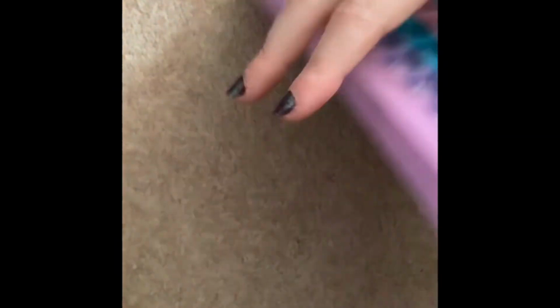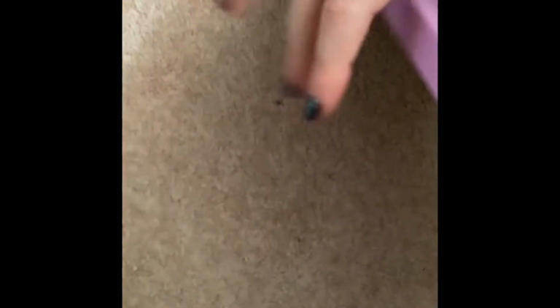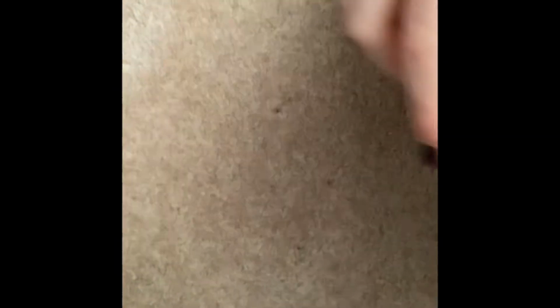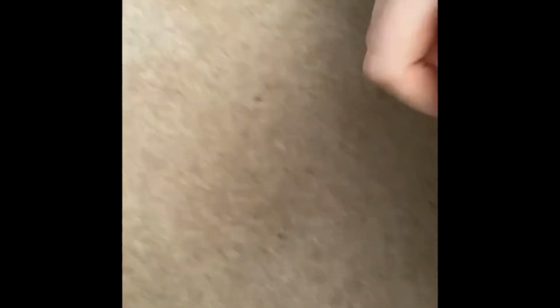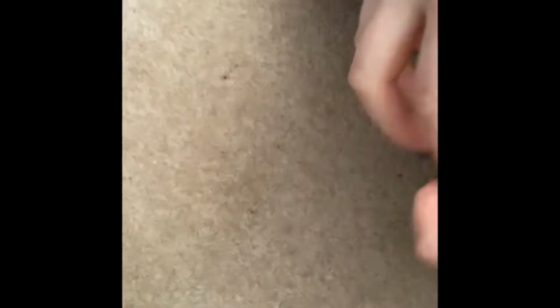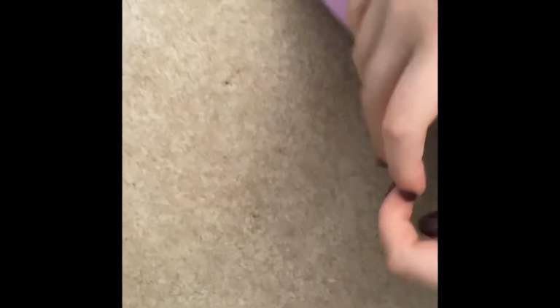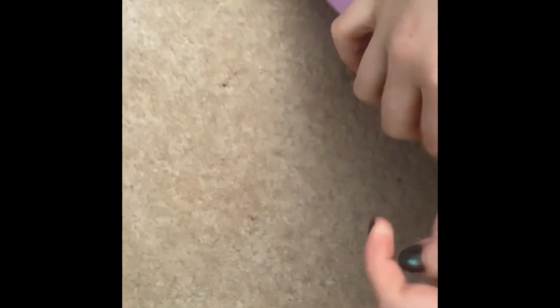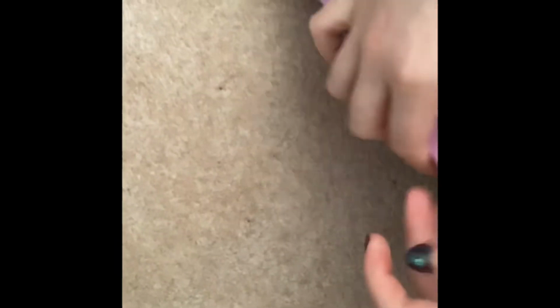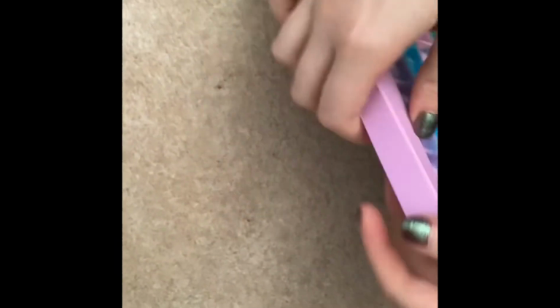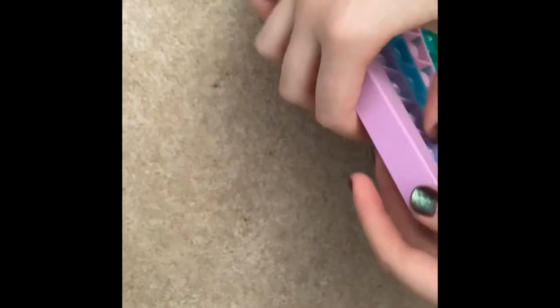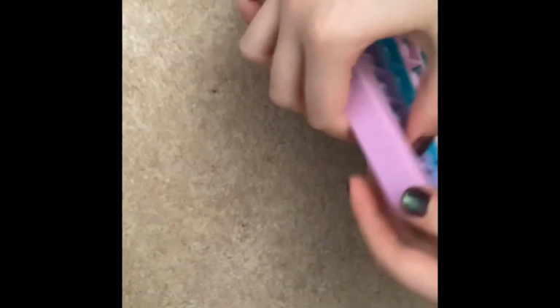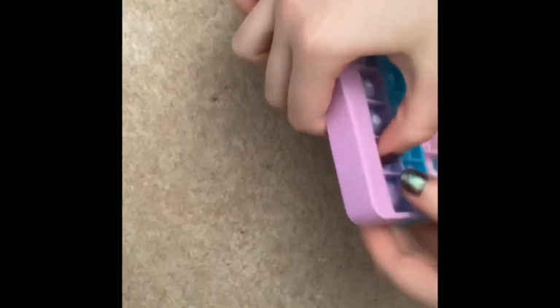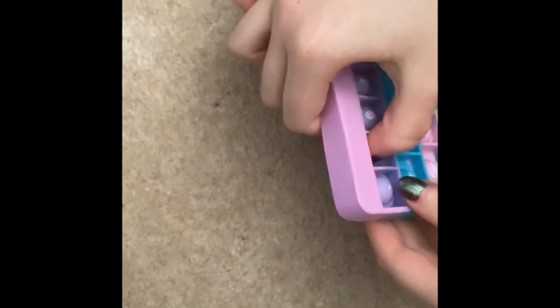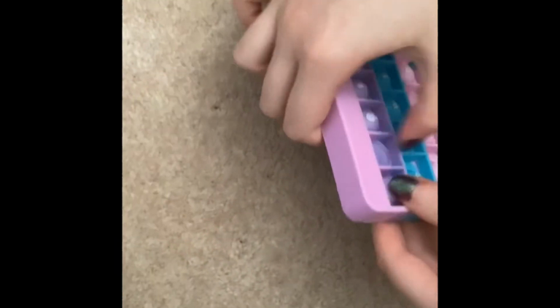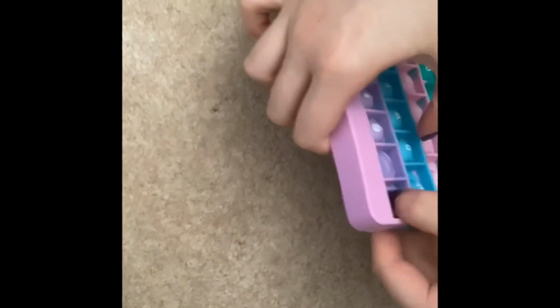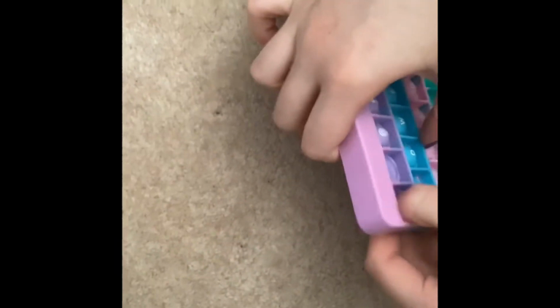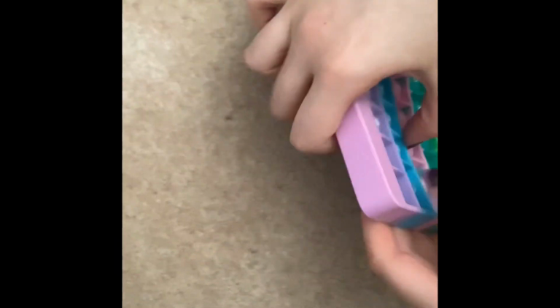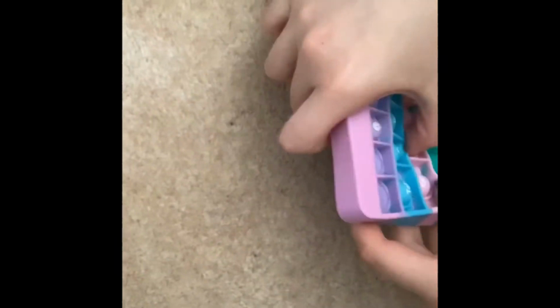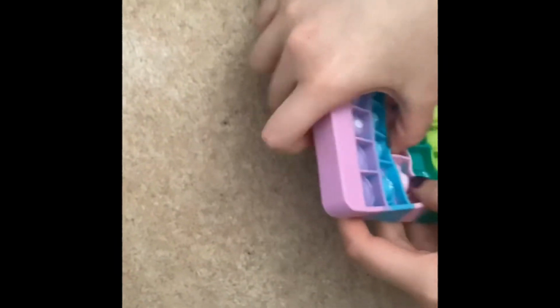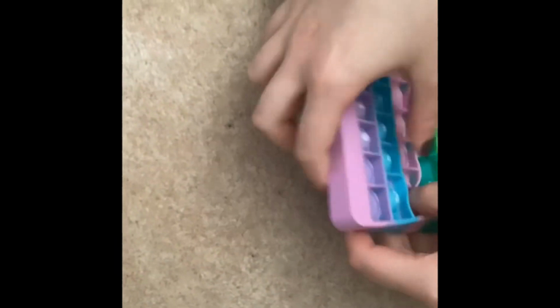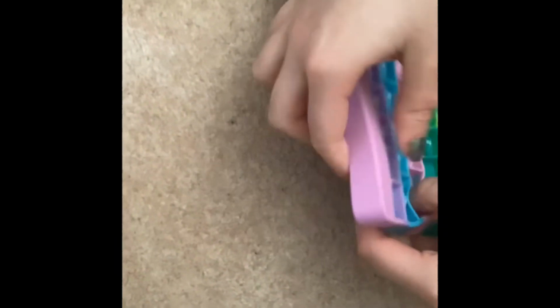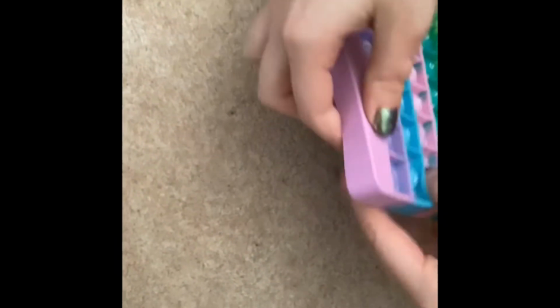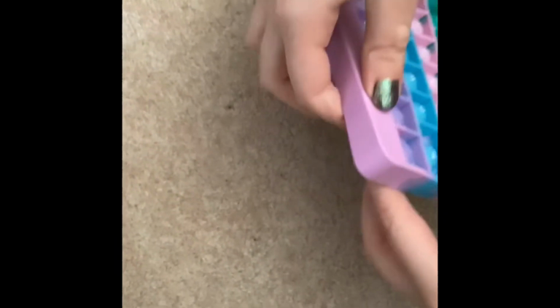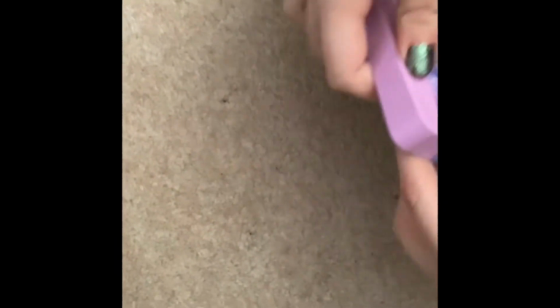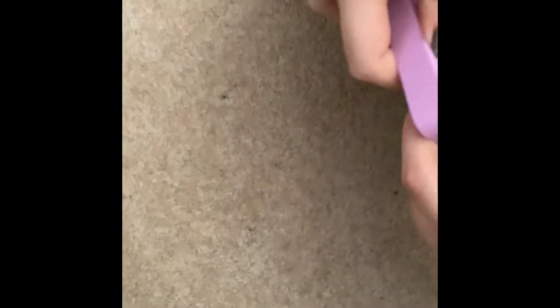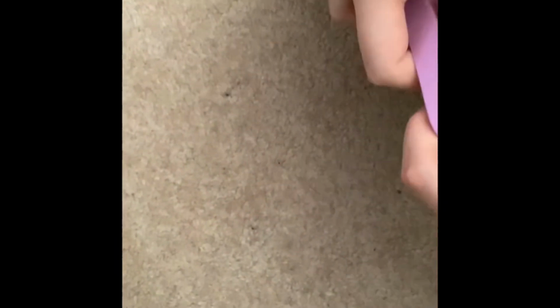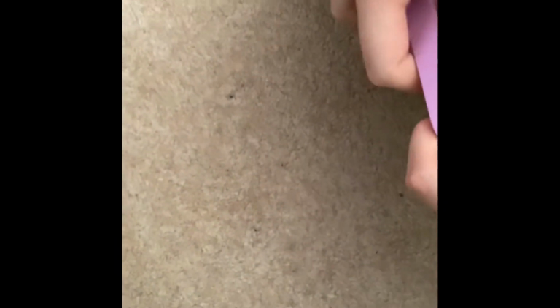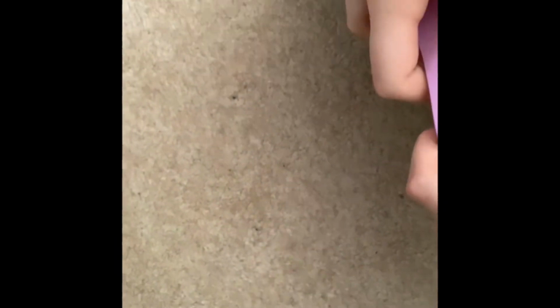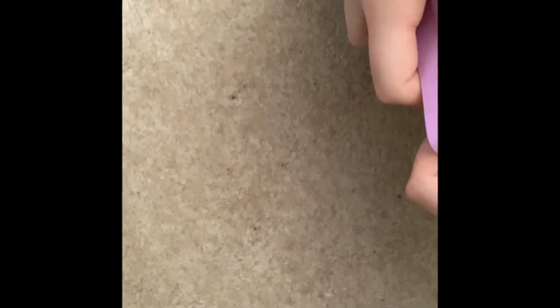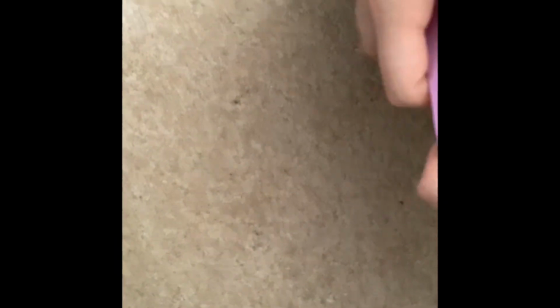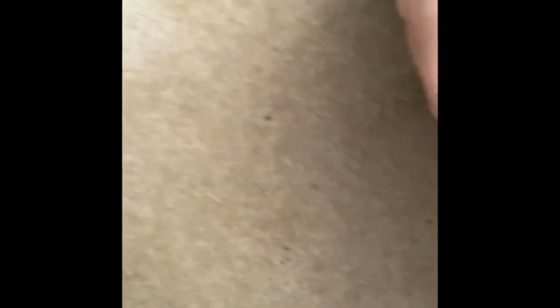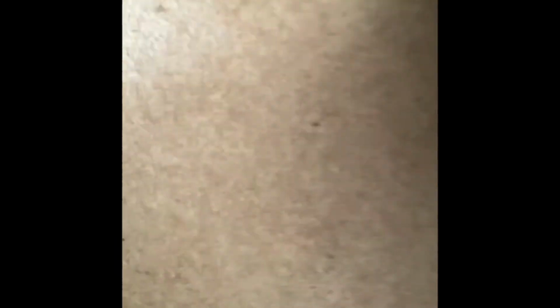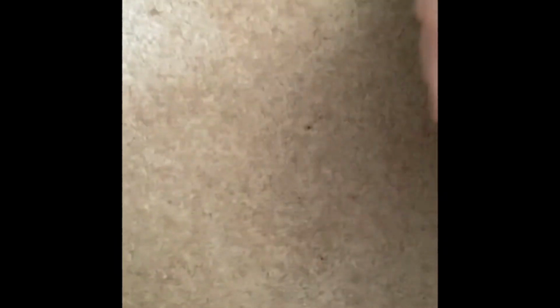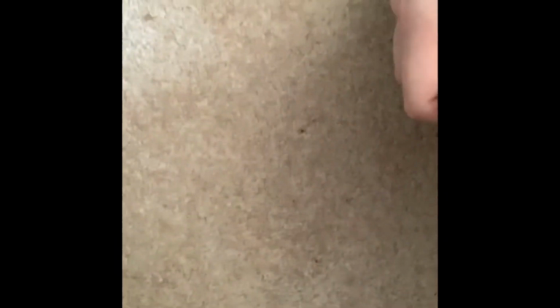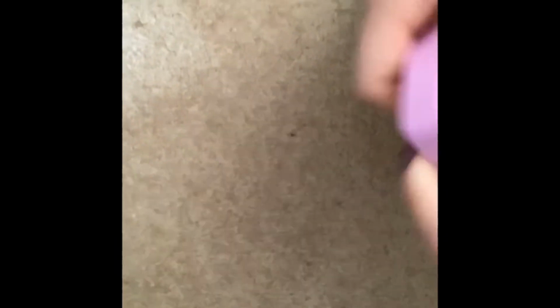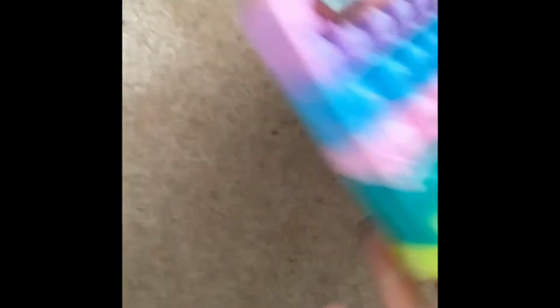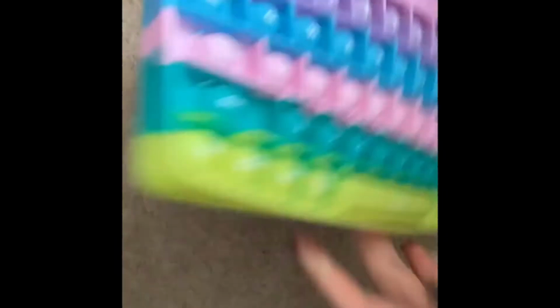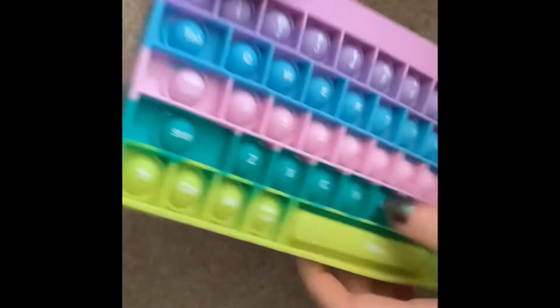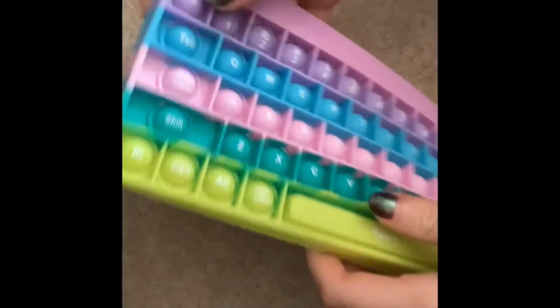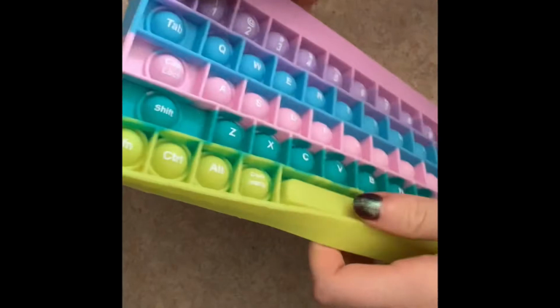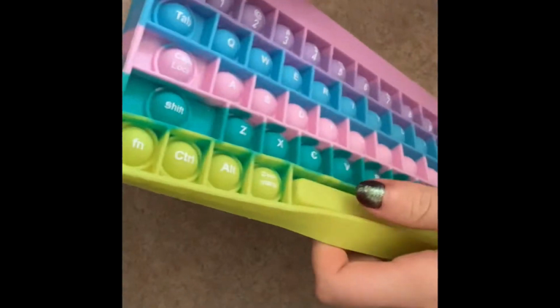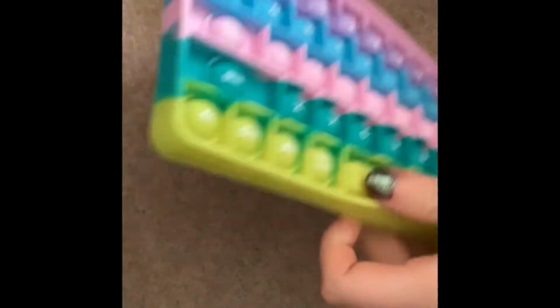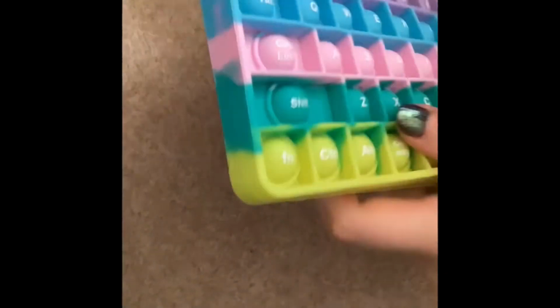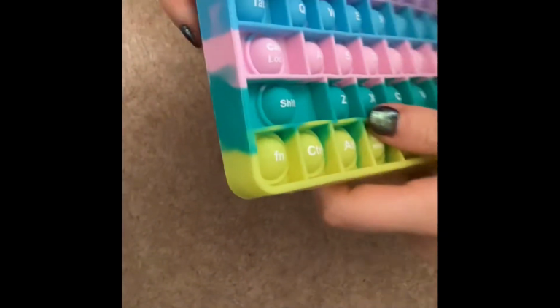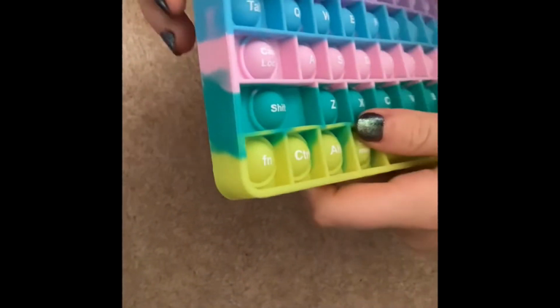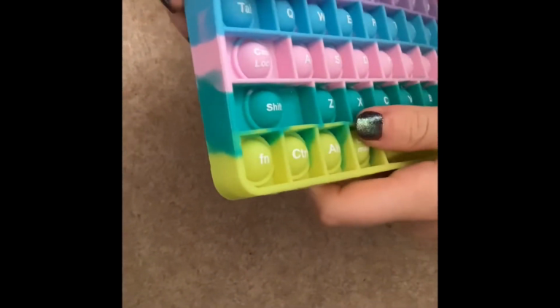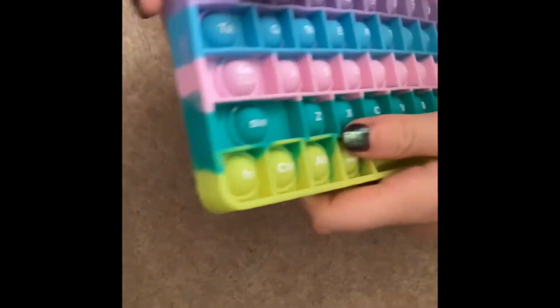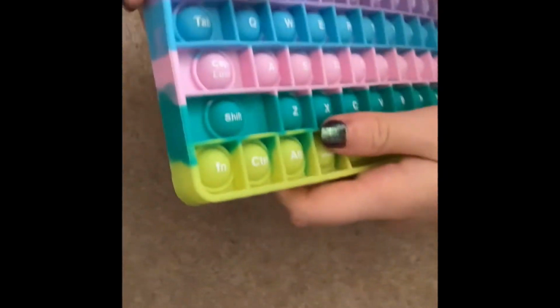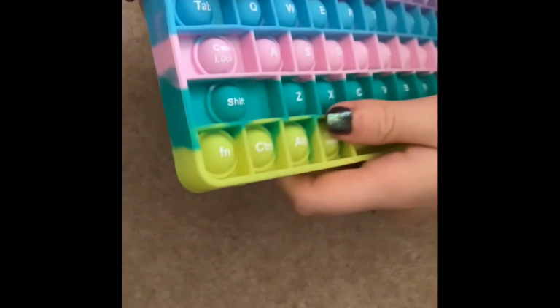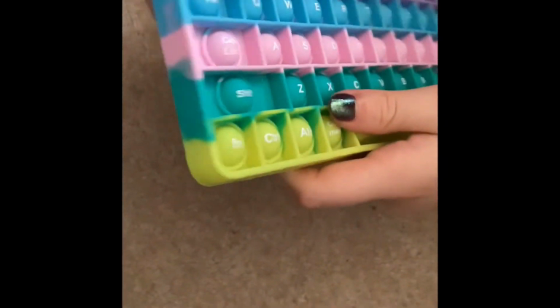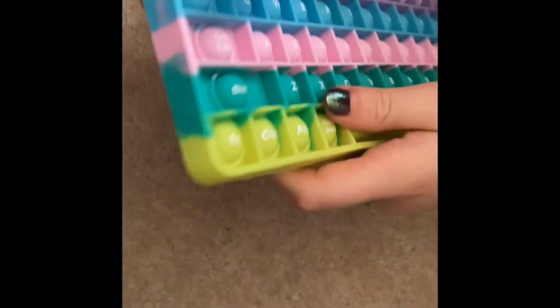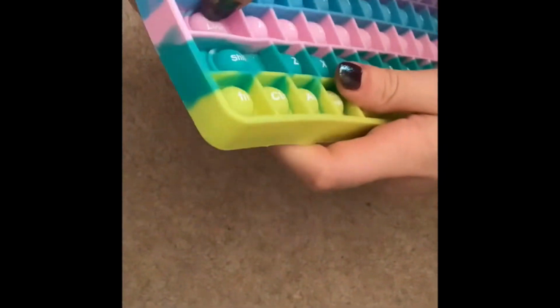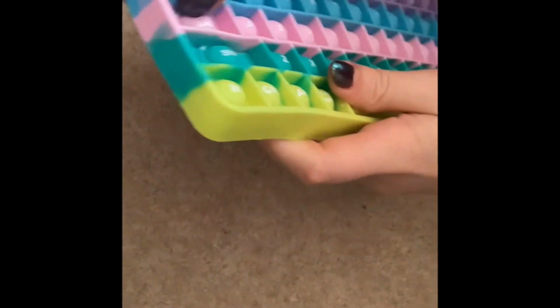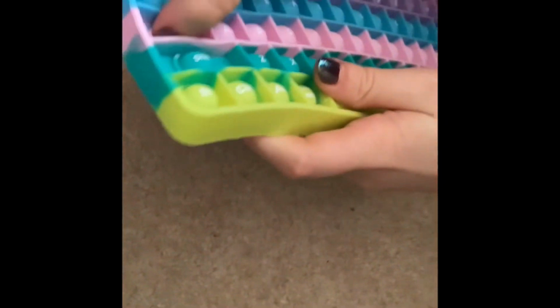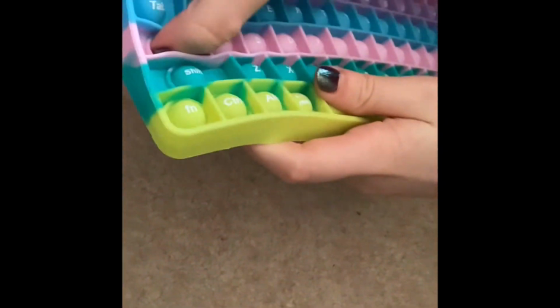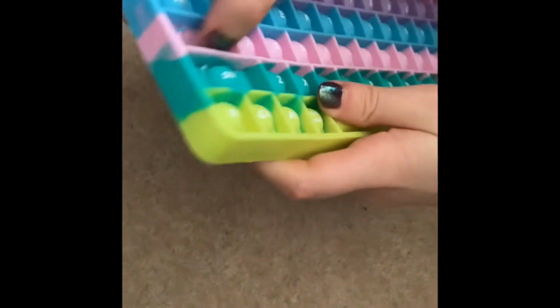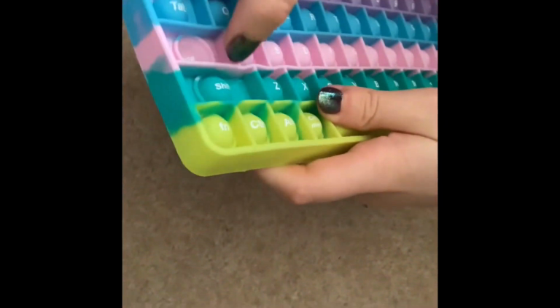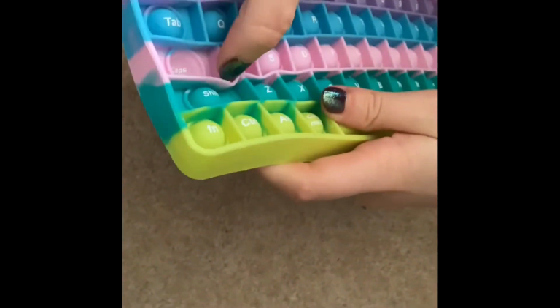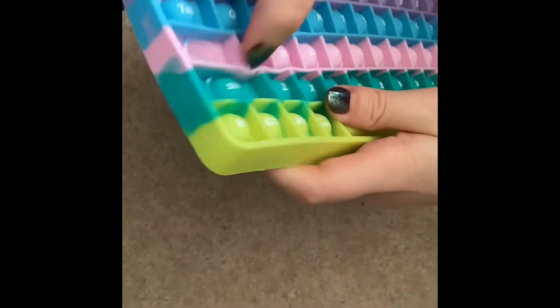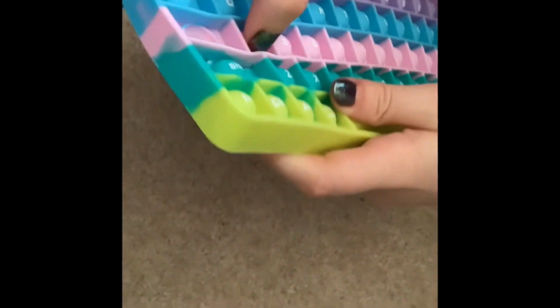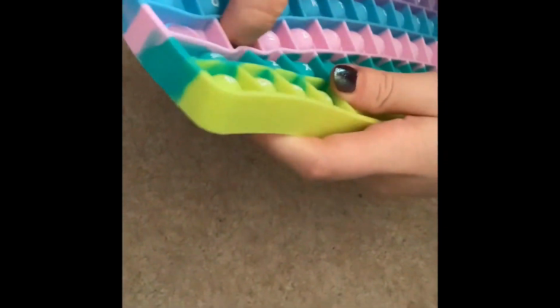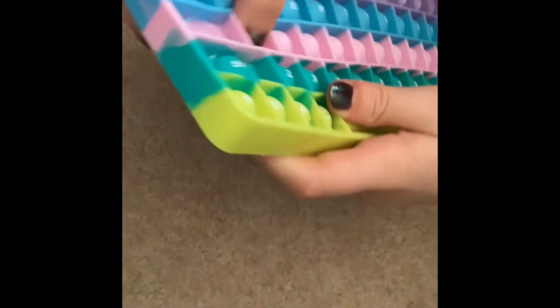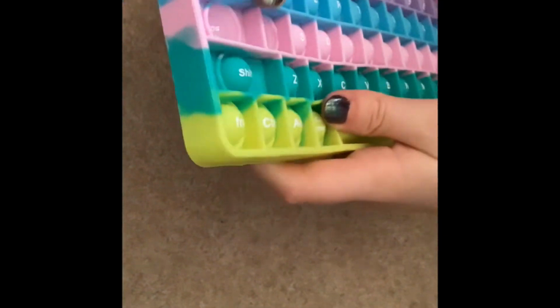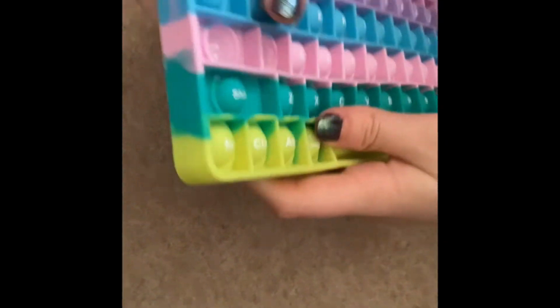Is there any more fidget toys? By the way, I think the pink and the purple are my favorites — they're so nice because they're so pastel.